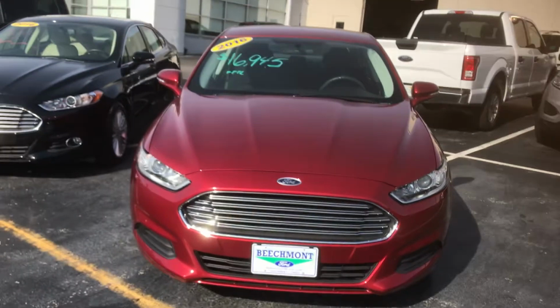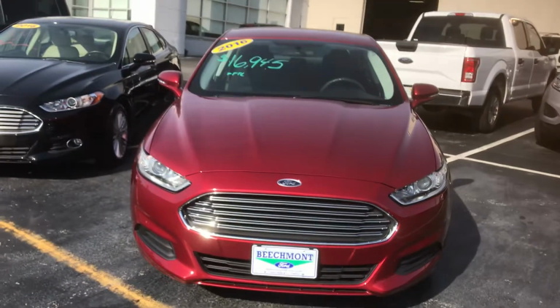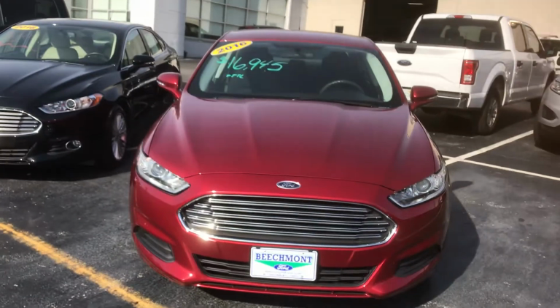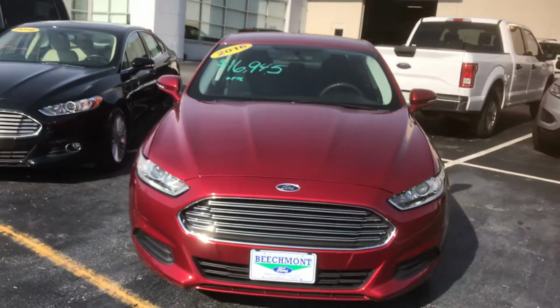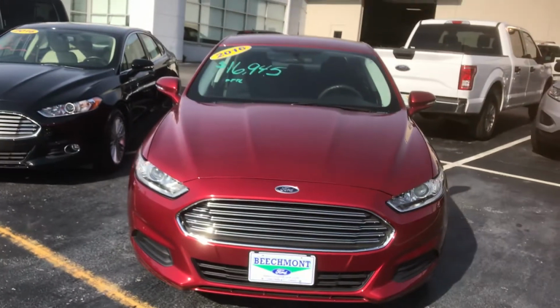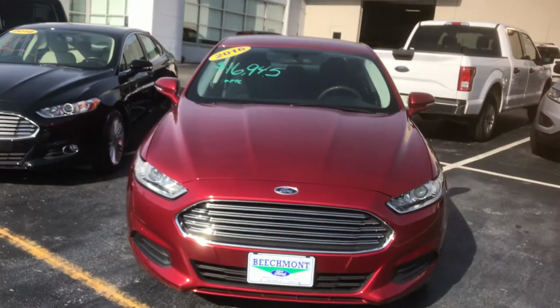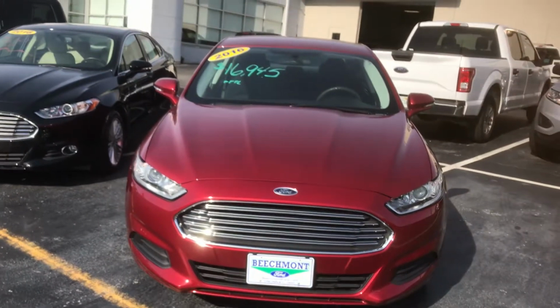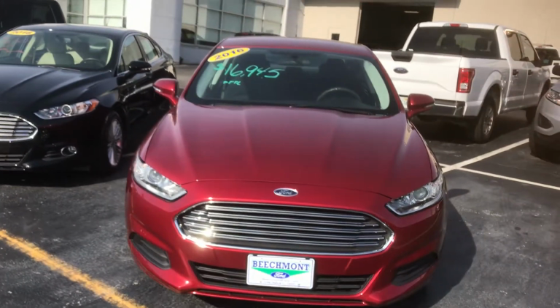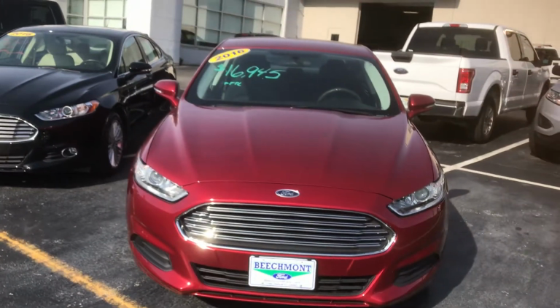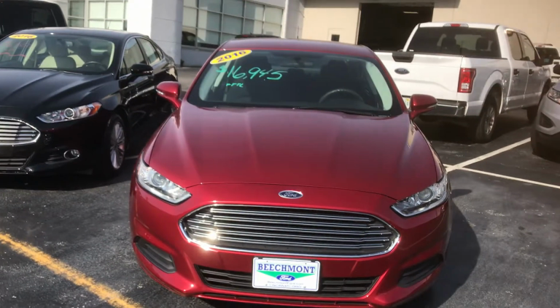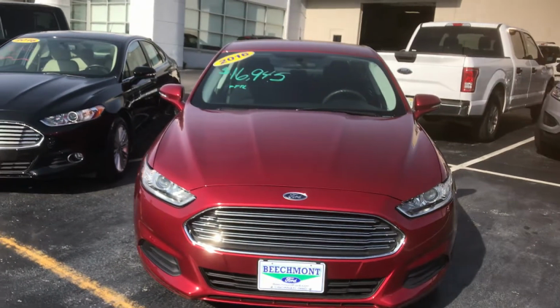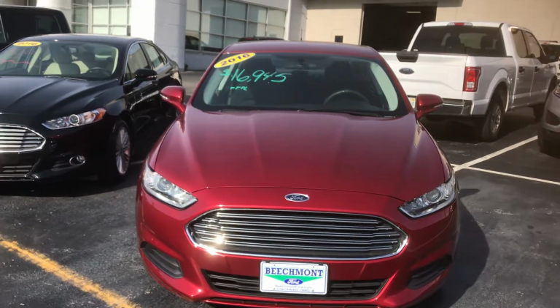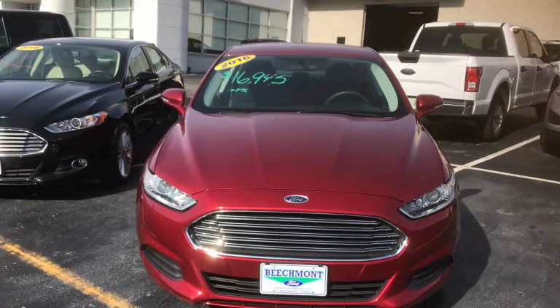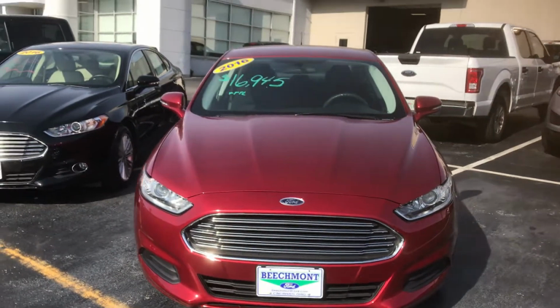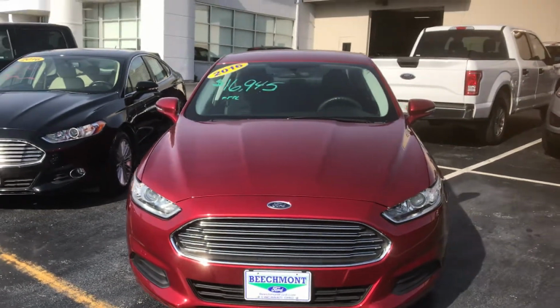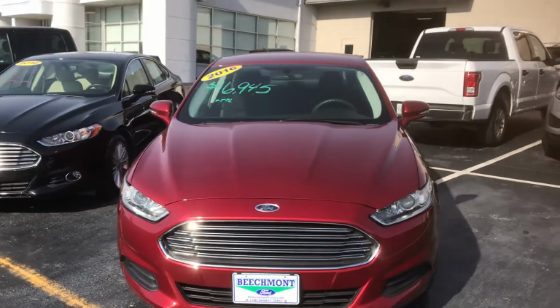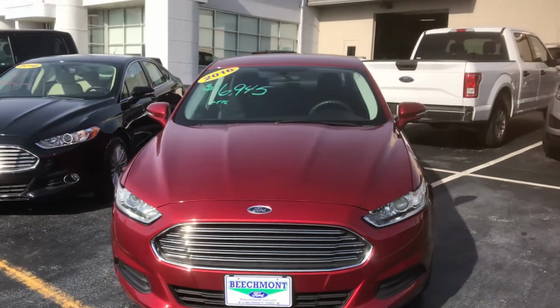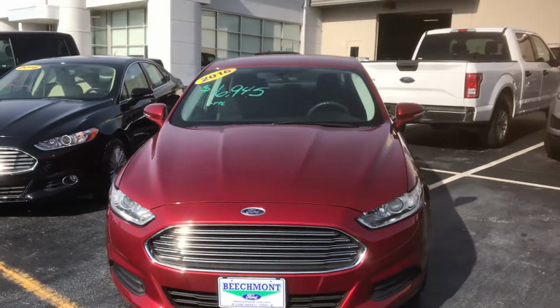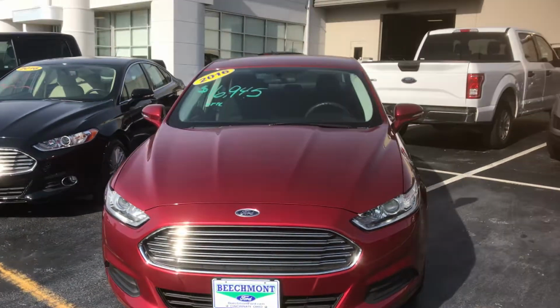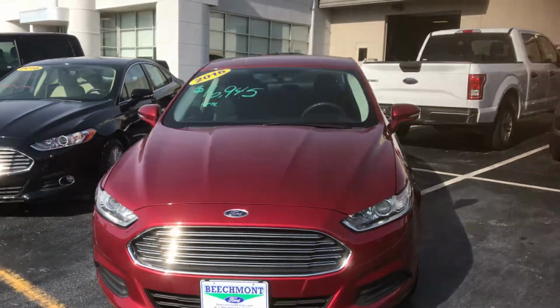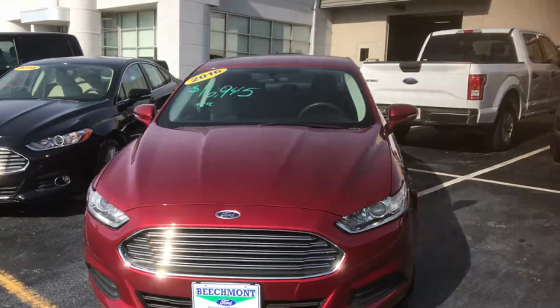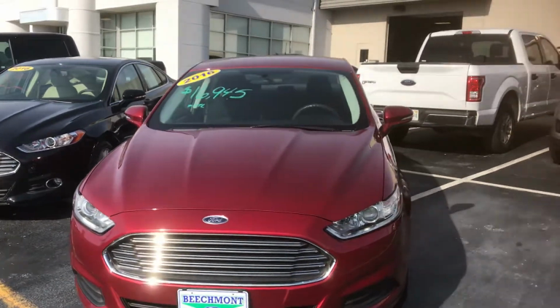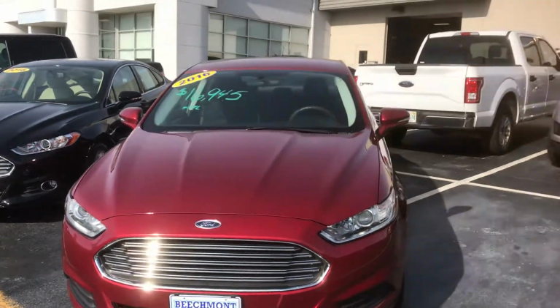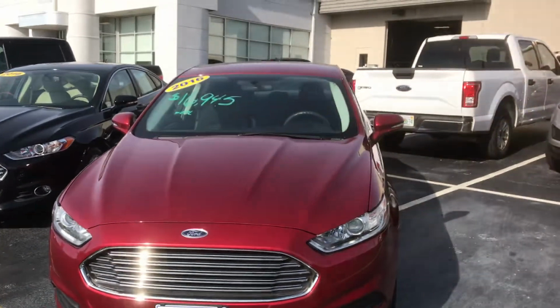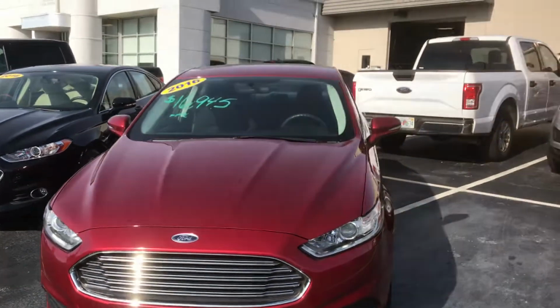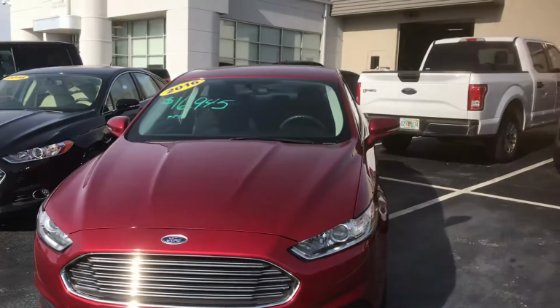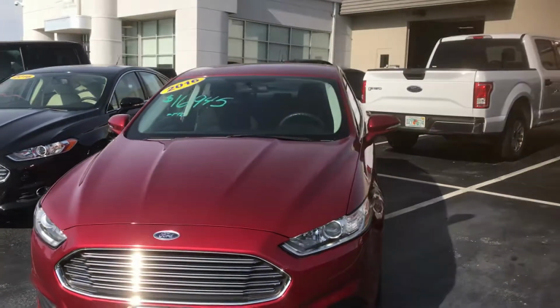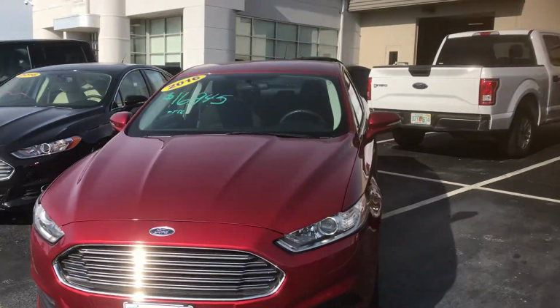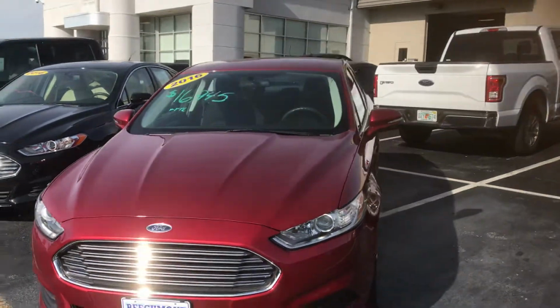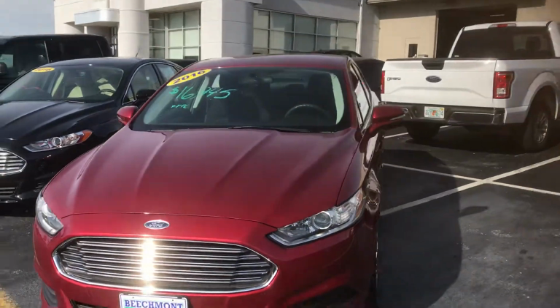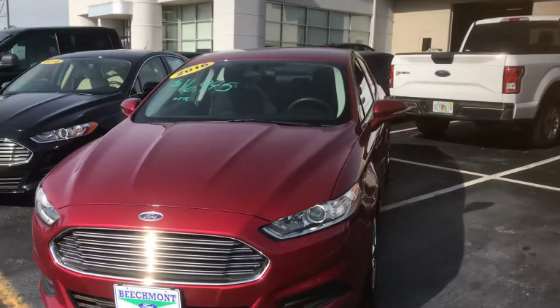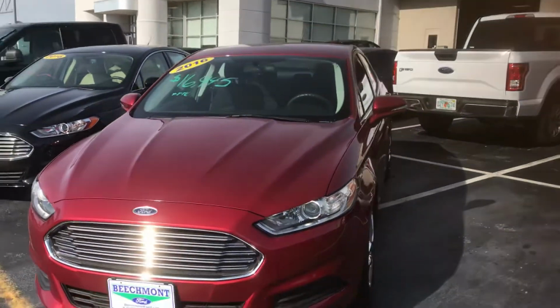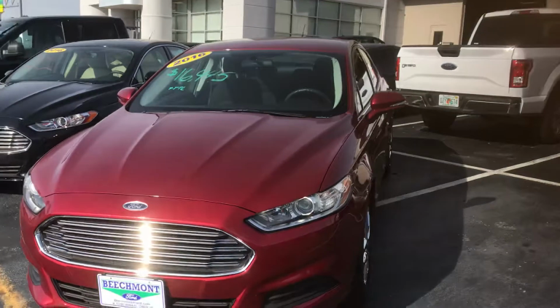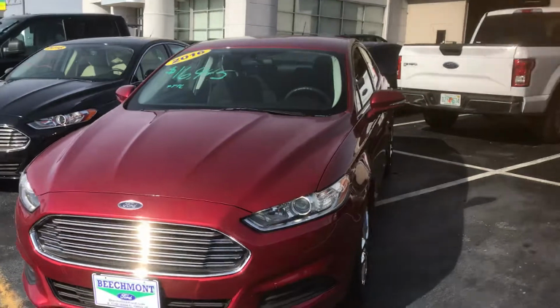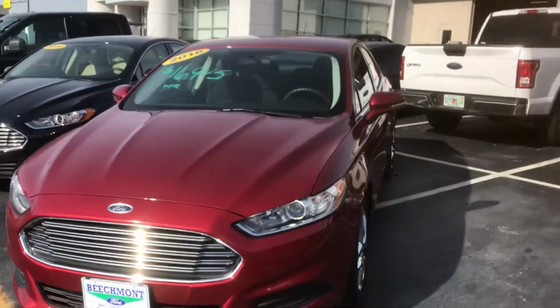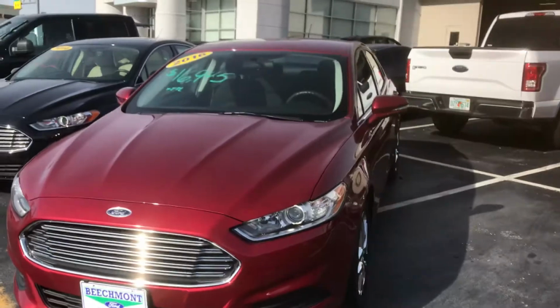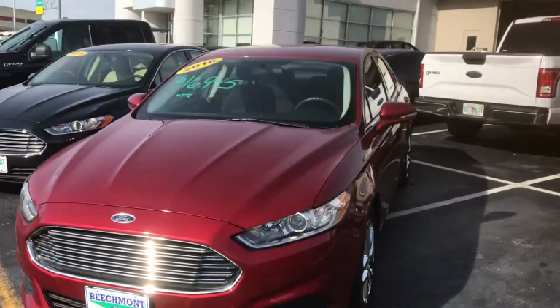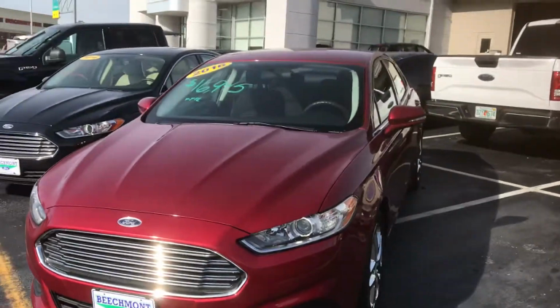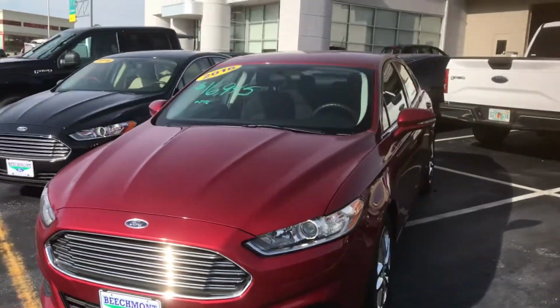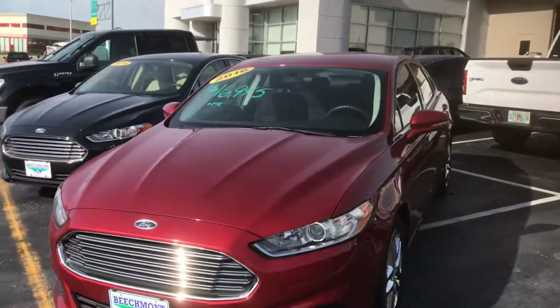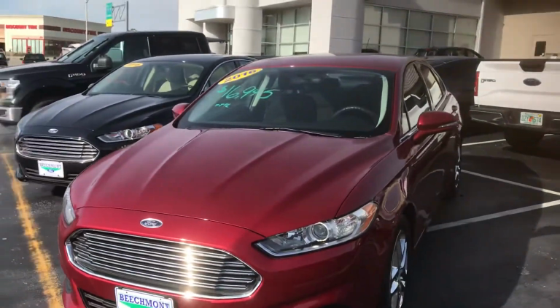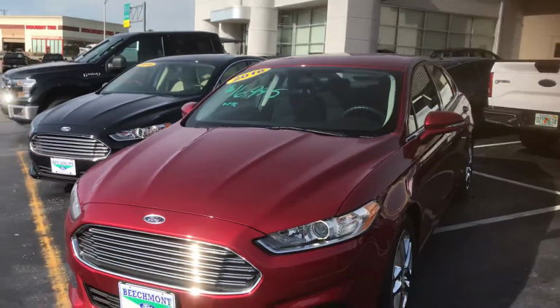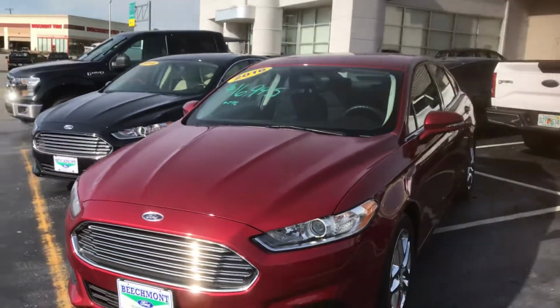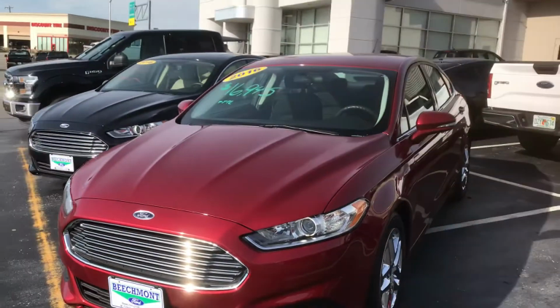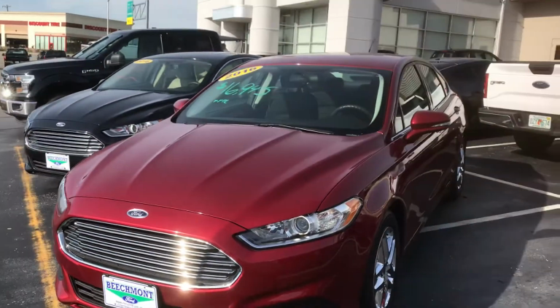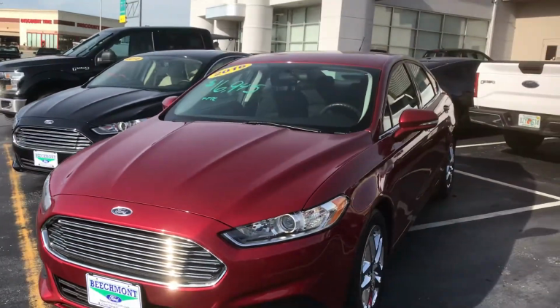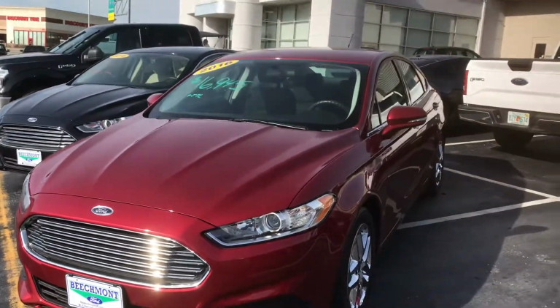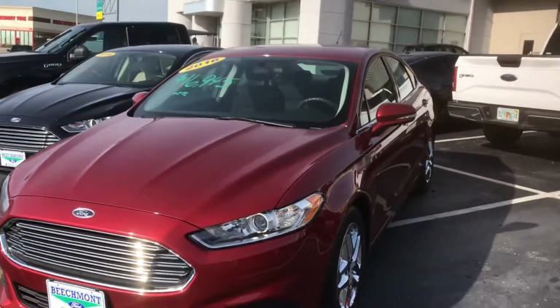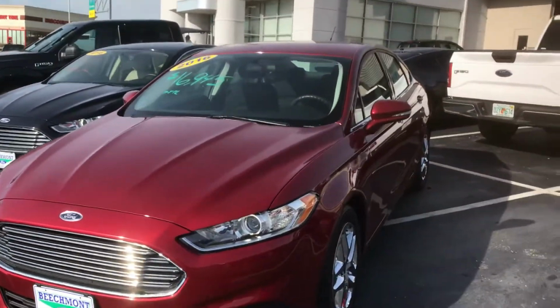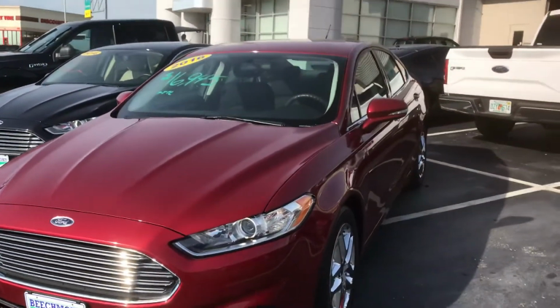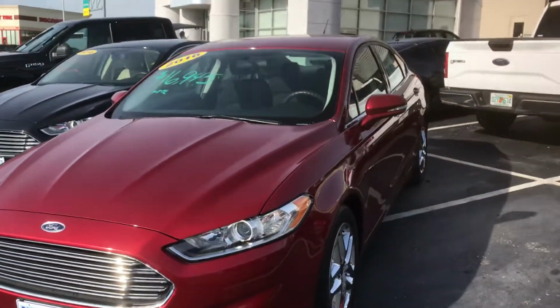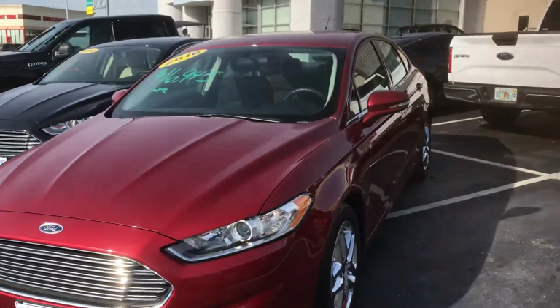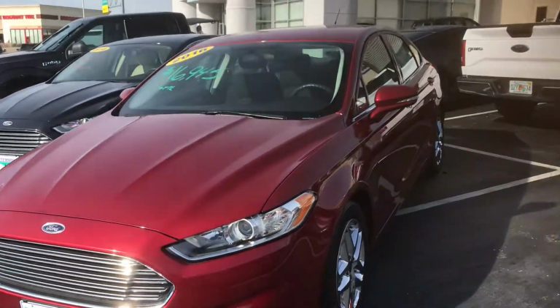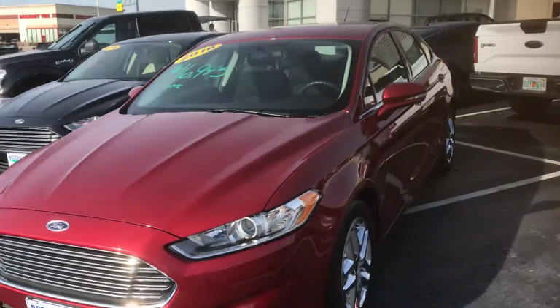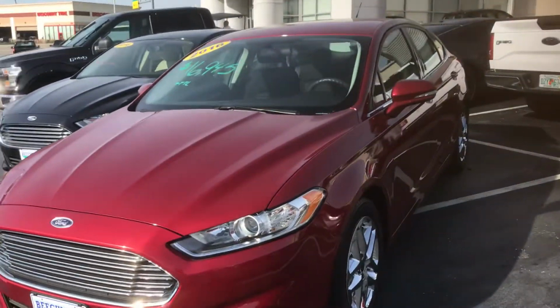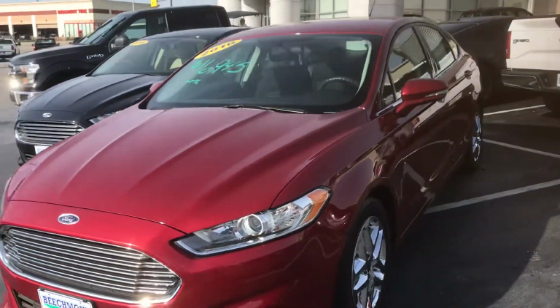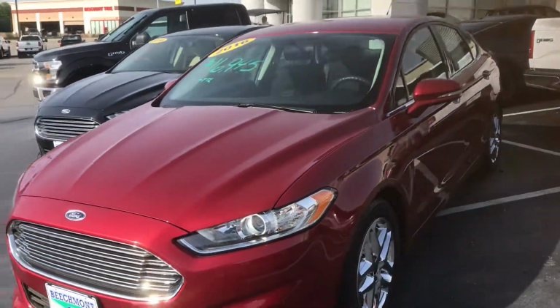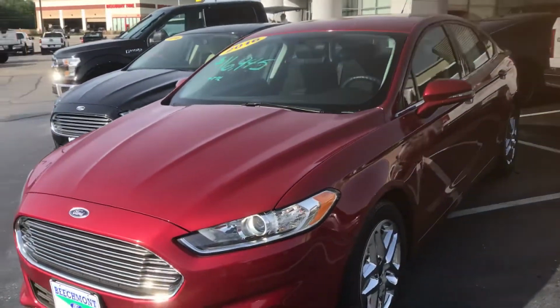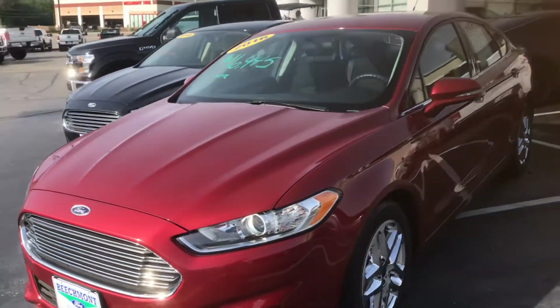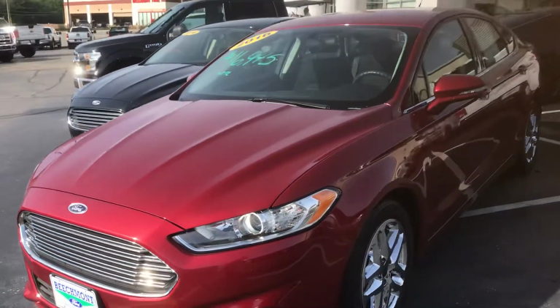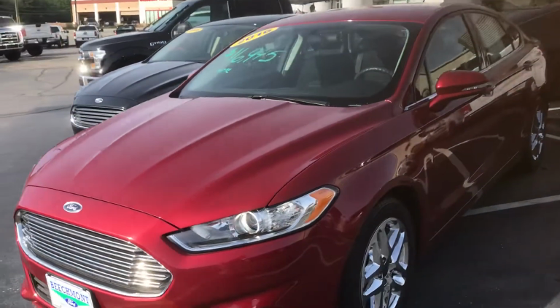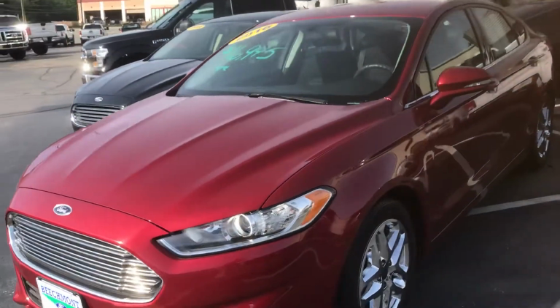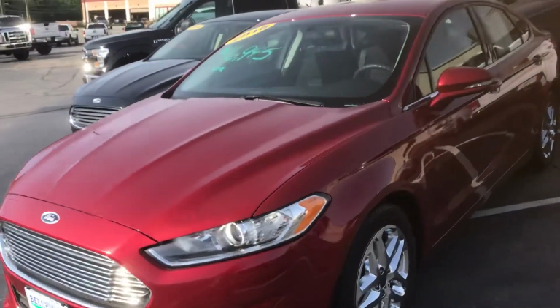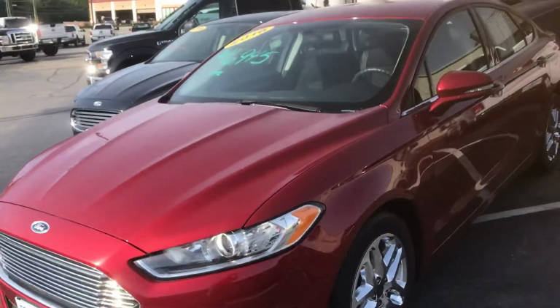Here's a view of the front. It's been serviced, cleaned up, gone through service, and checked out. Very nice car, all ready to sell.